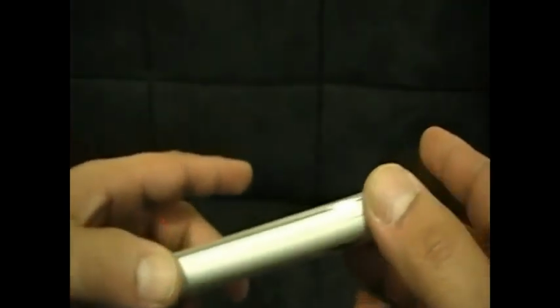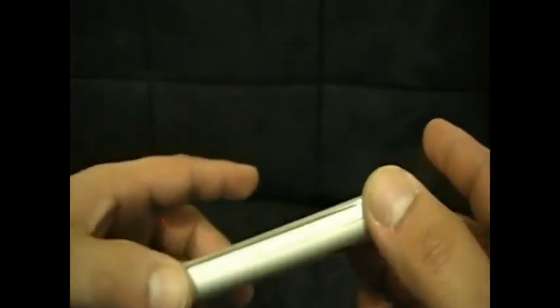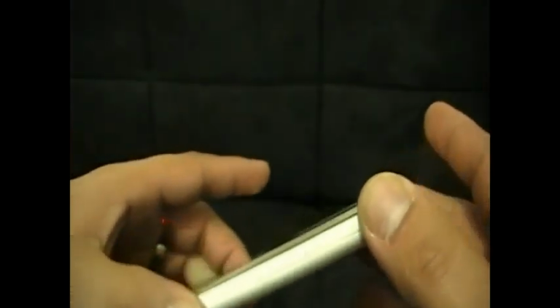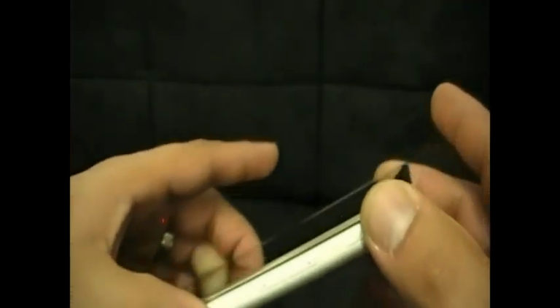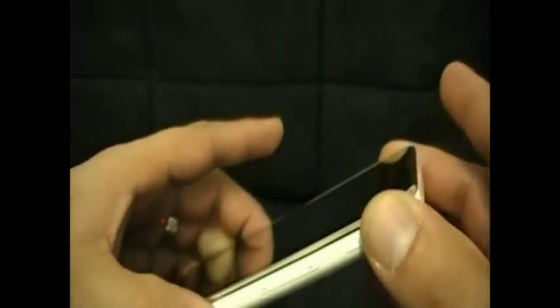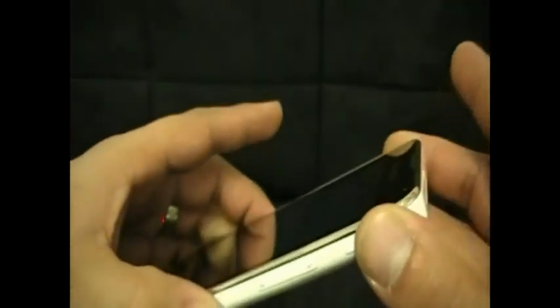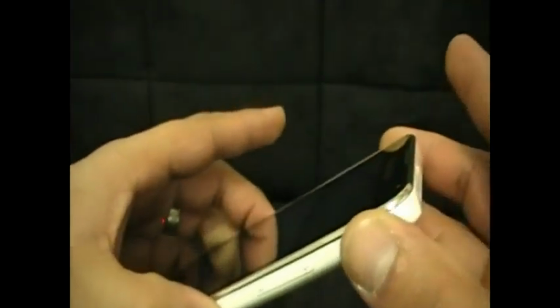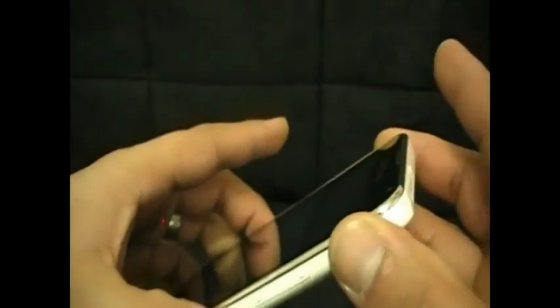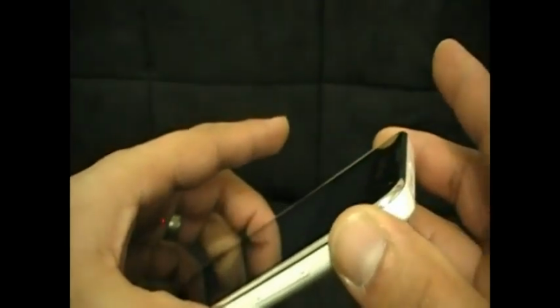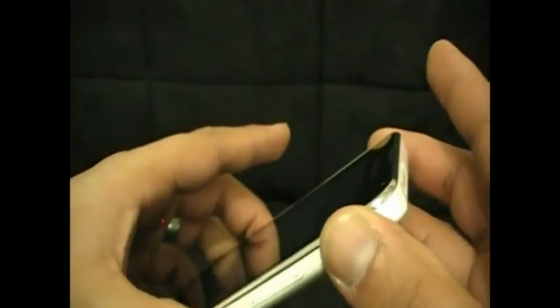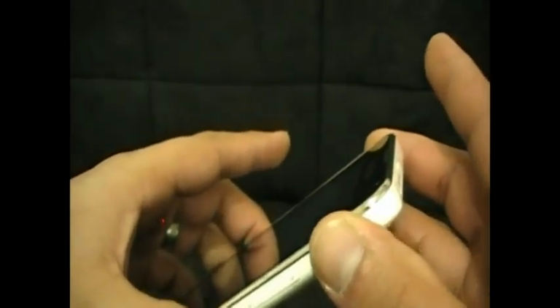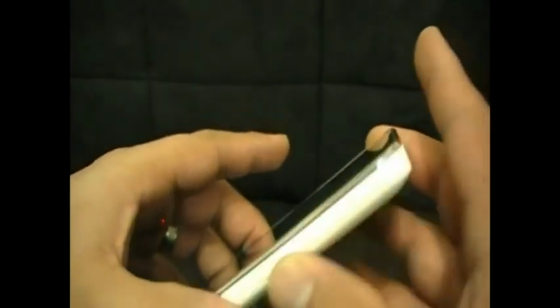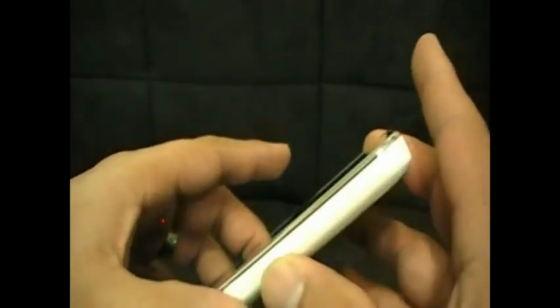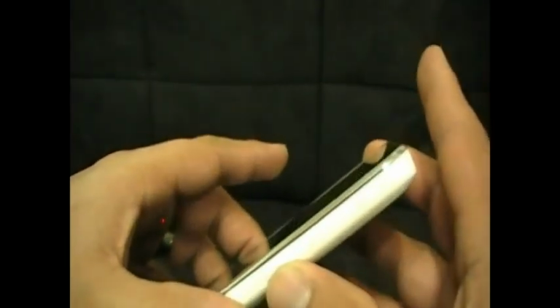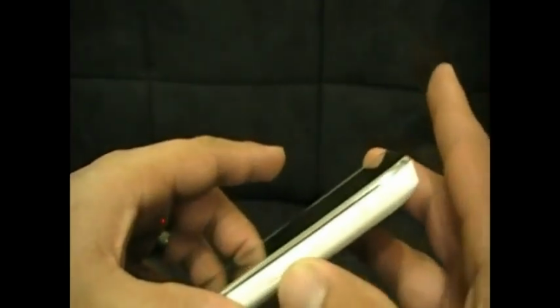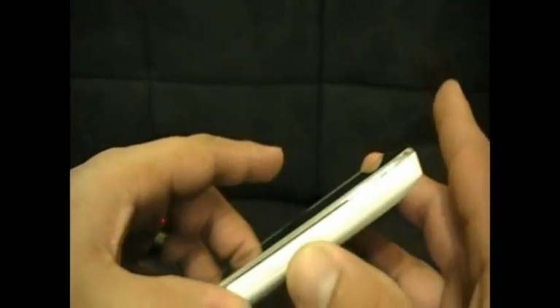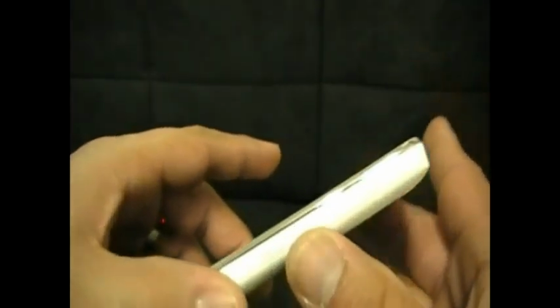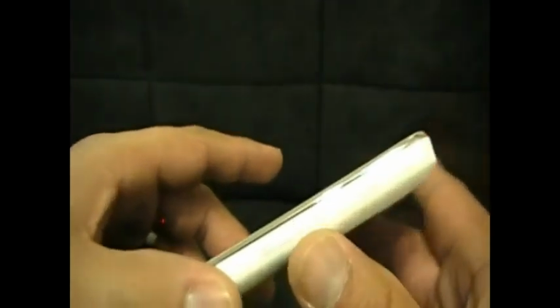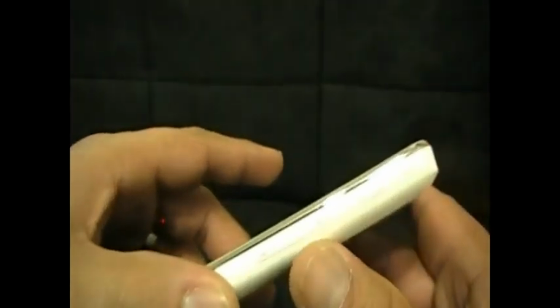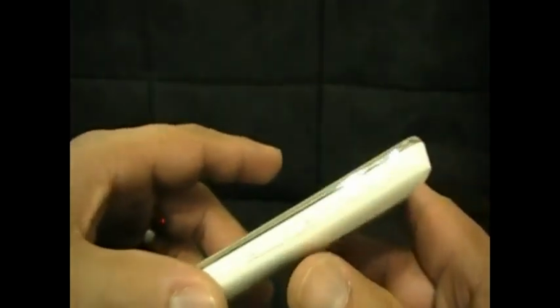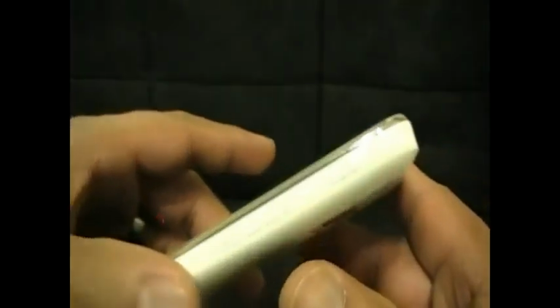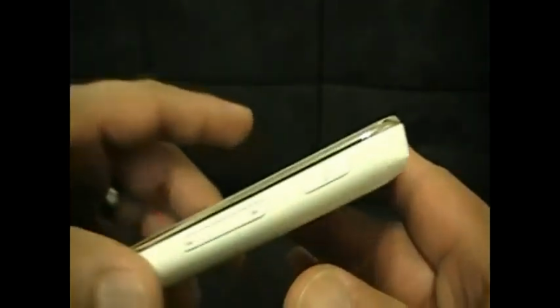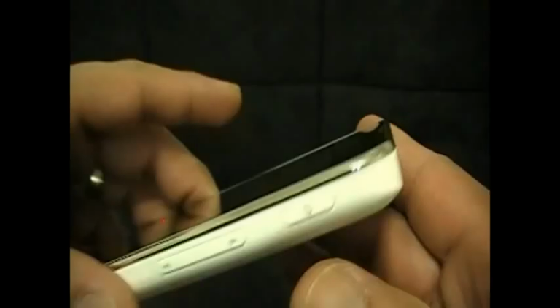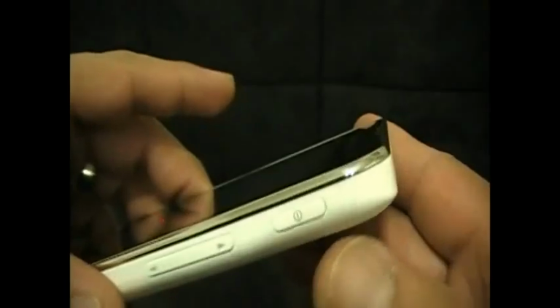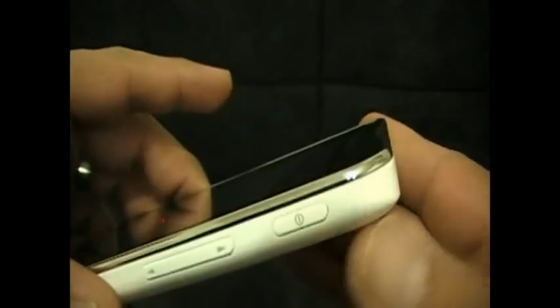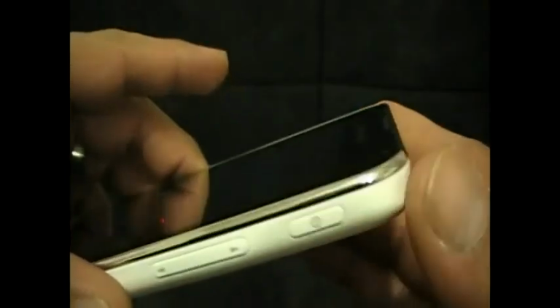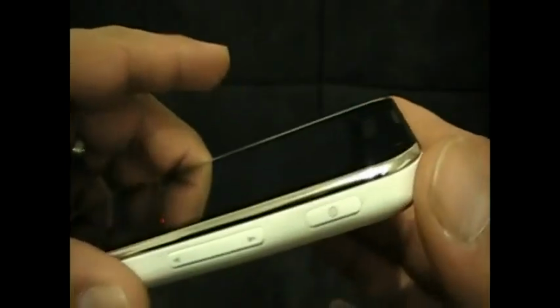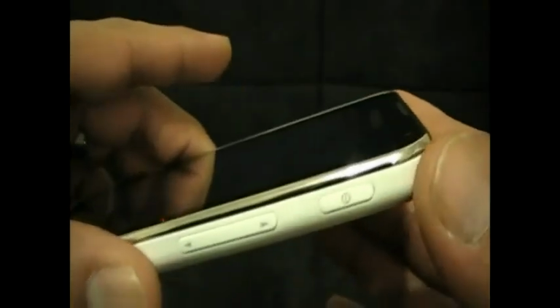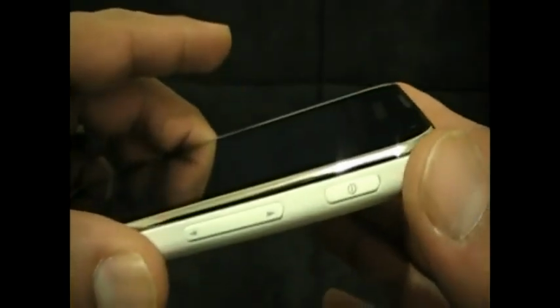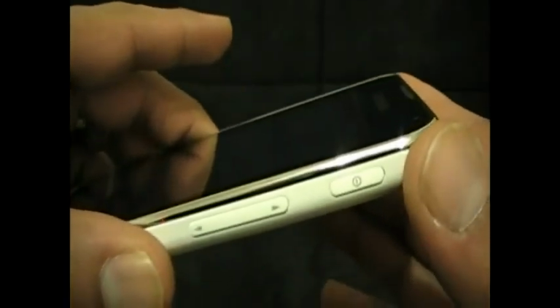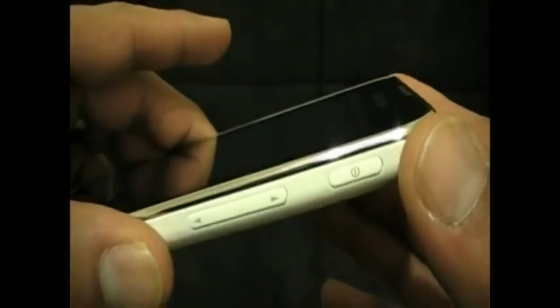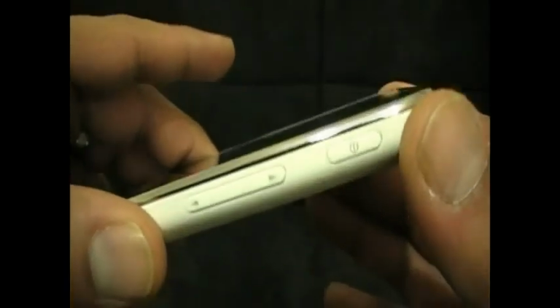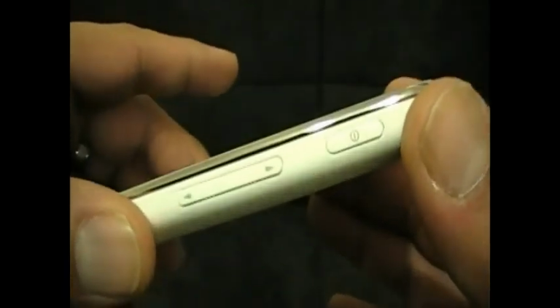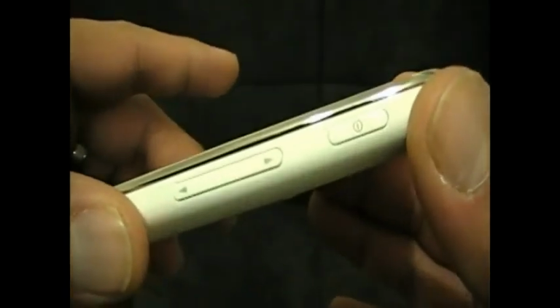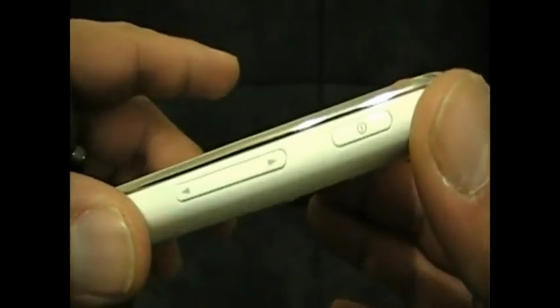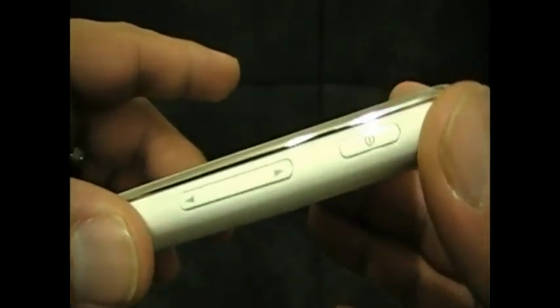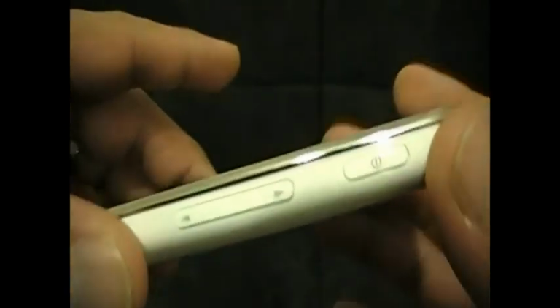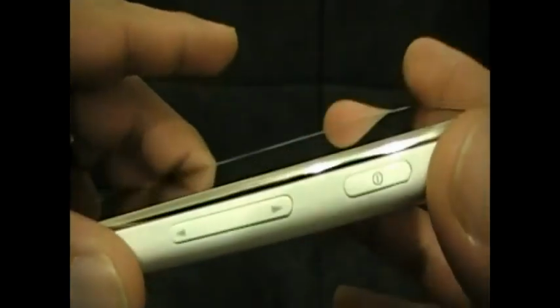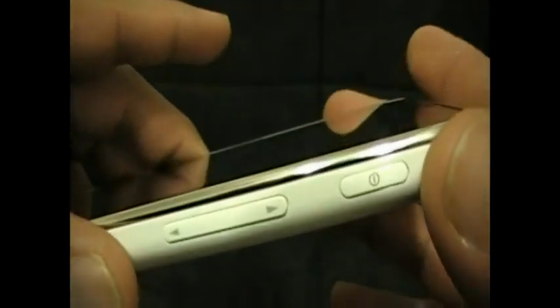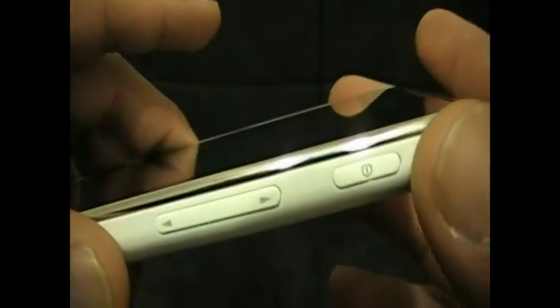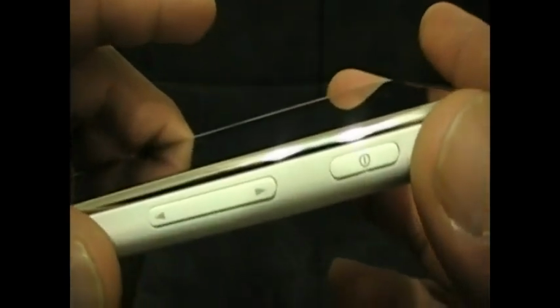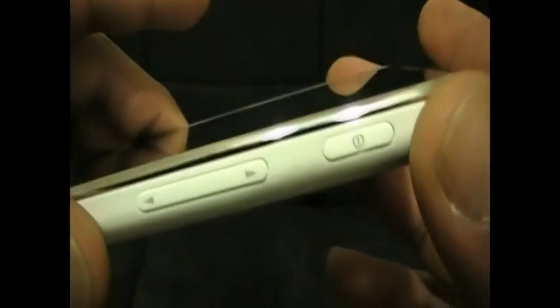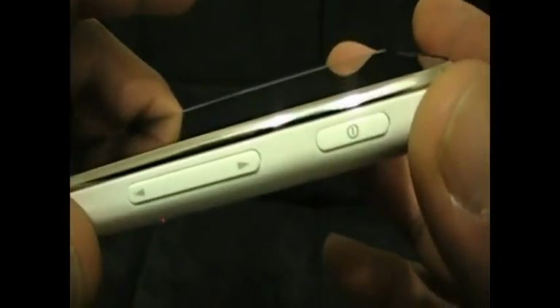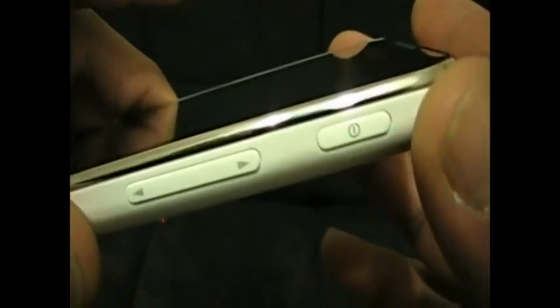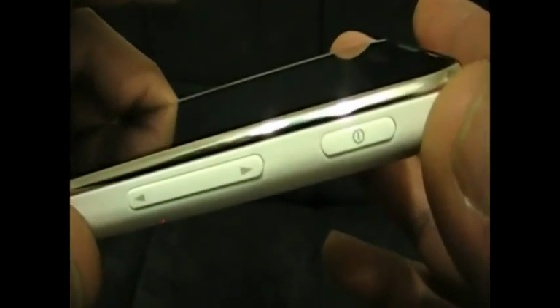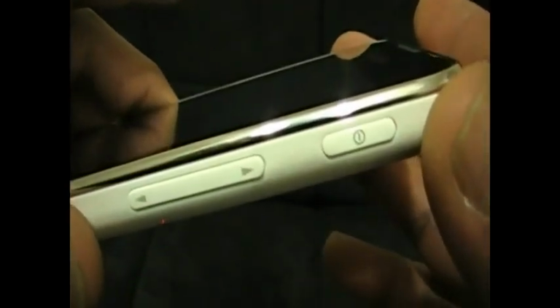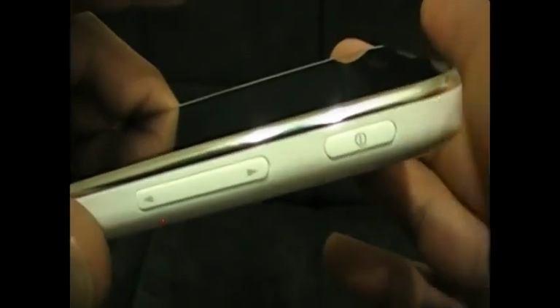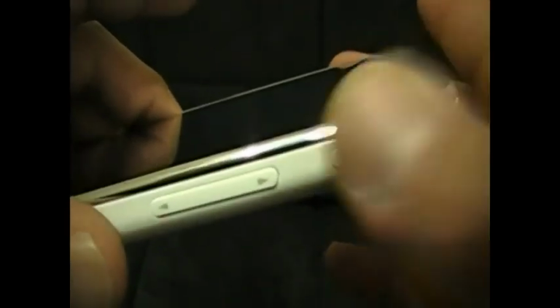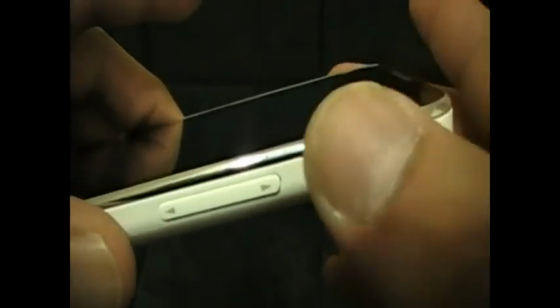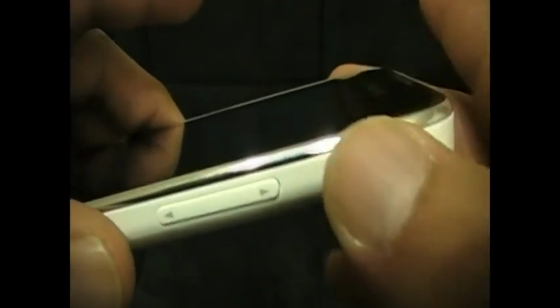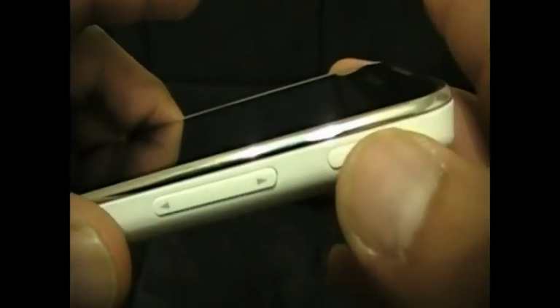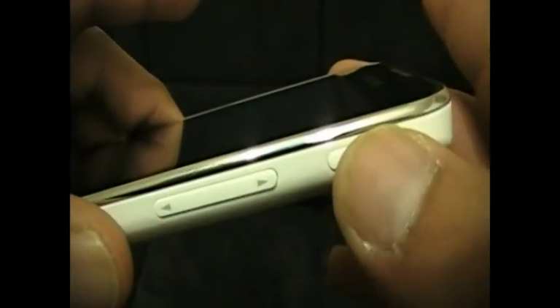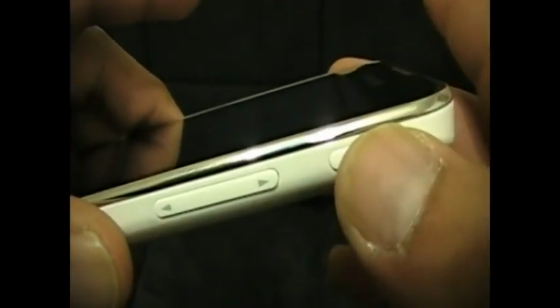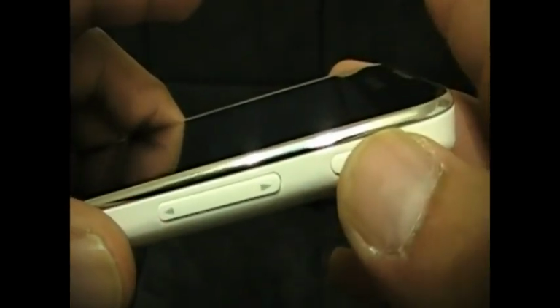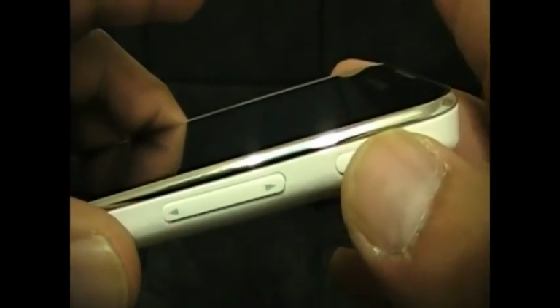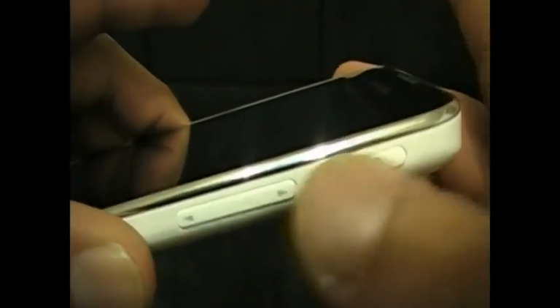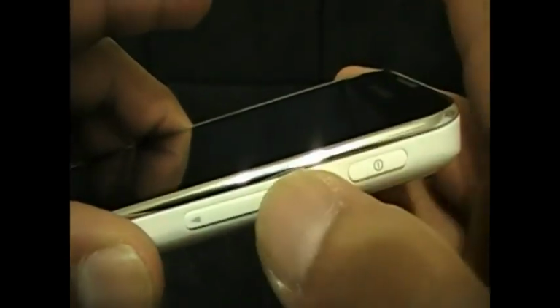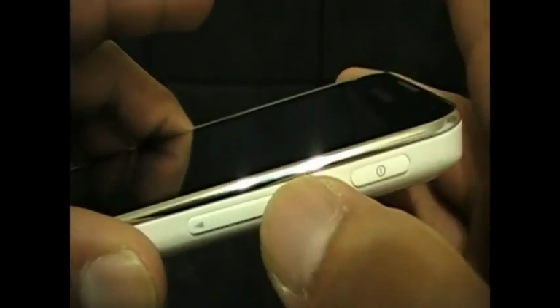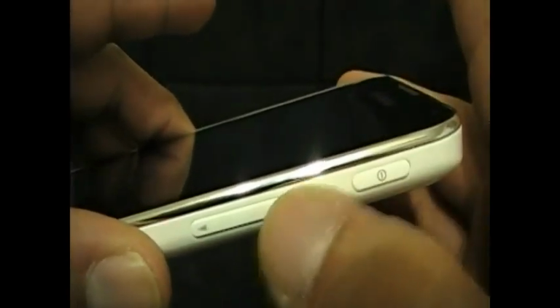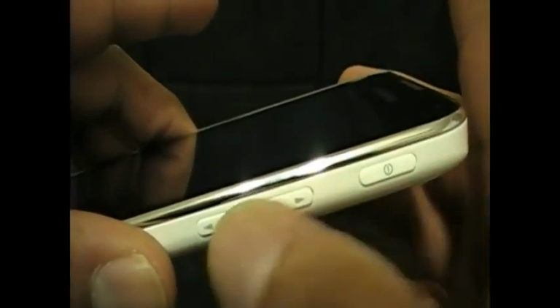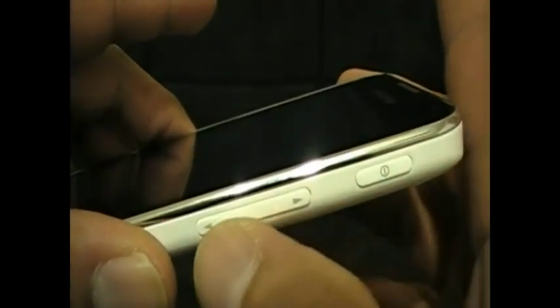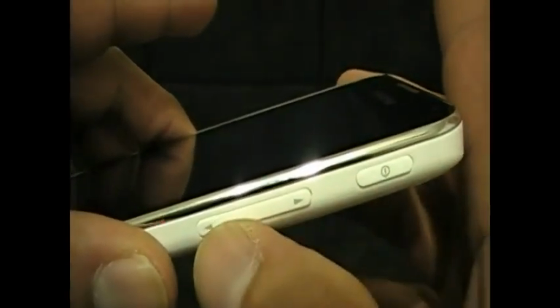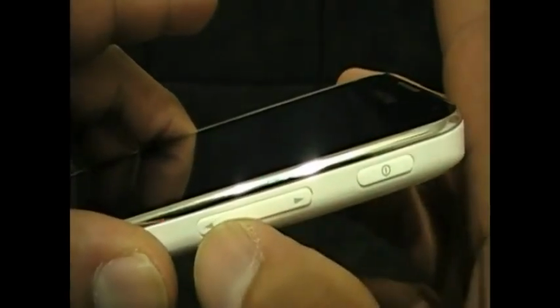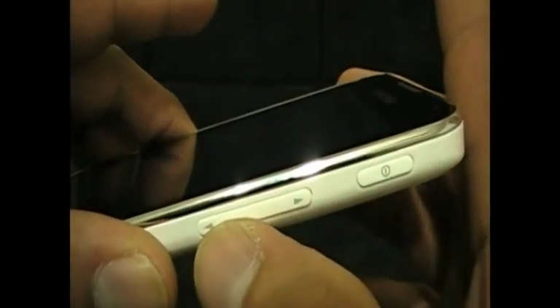You can still get a lot of music on it, so I won't complain too much. Here's the power button right here, and here's the volume up and down.